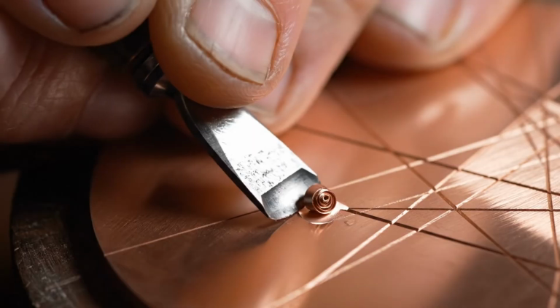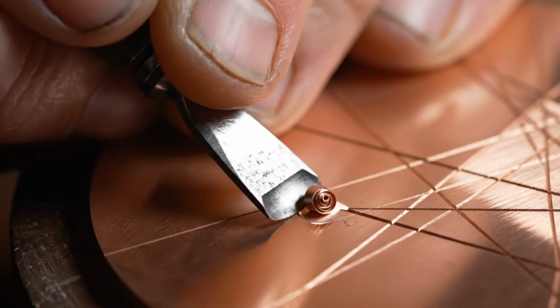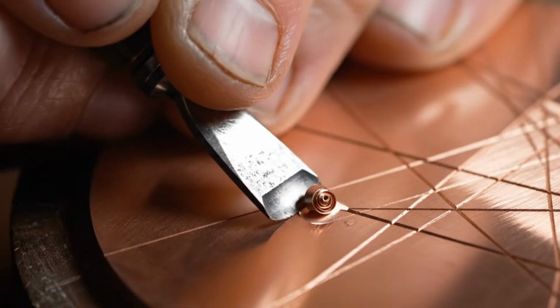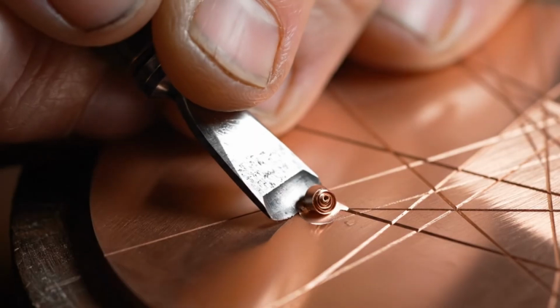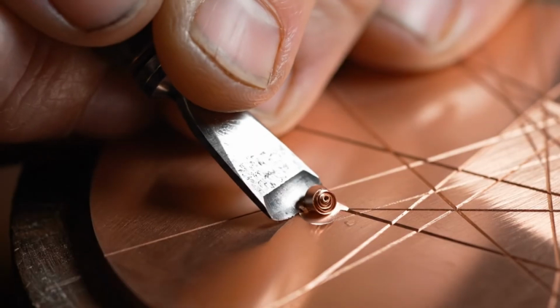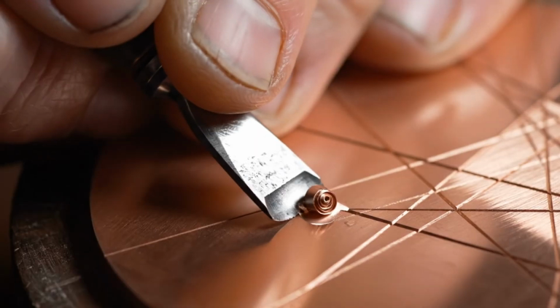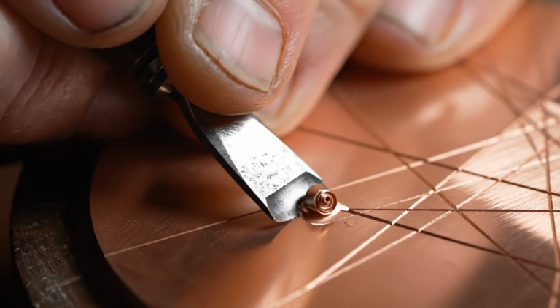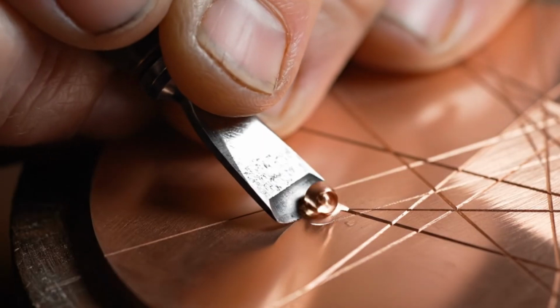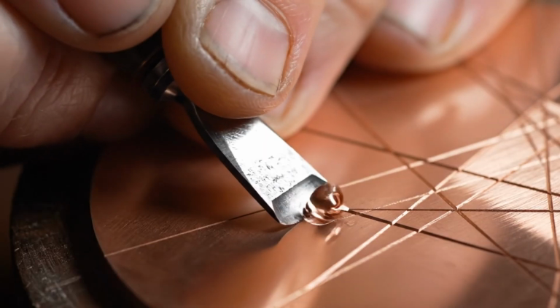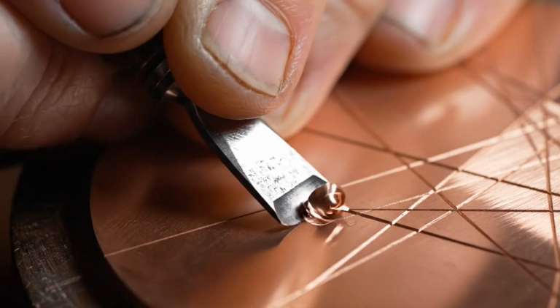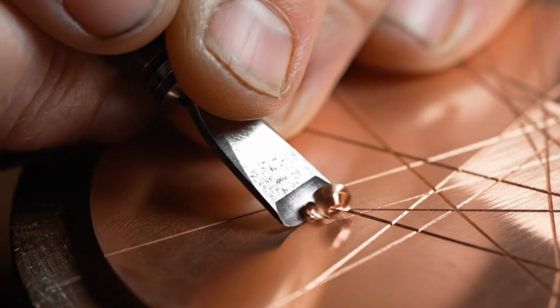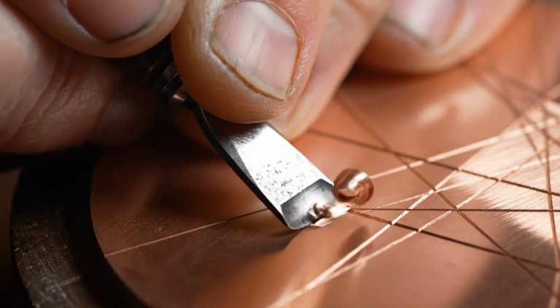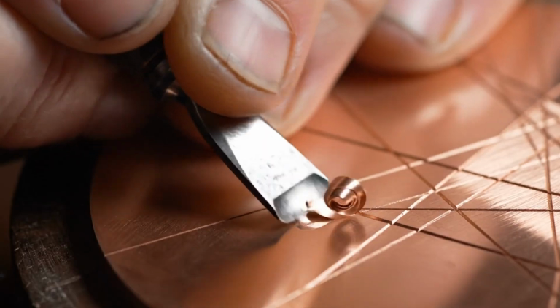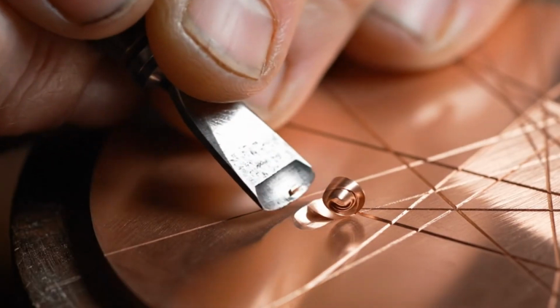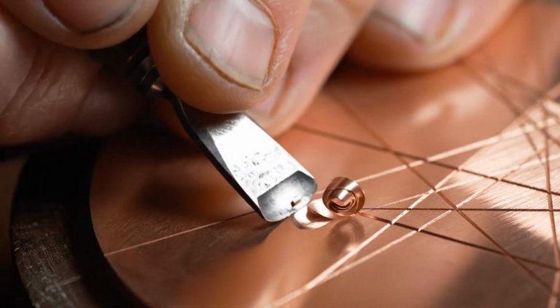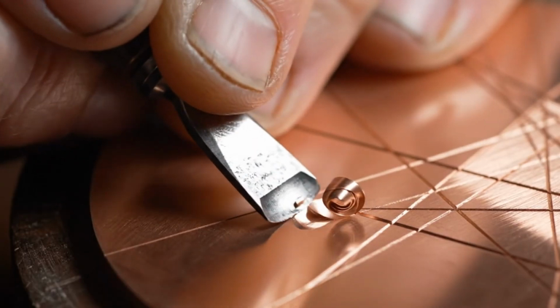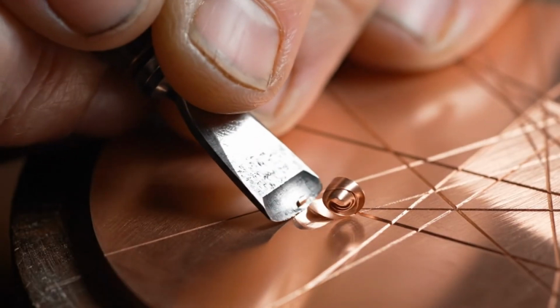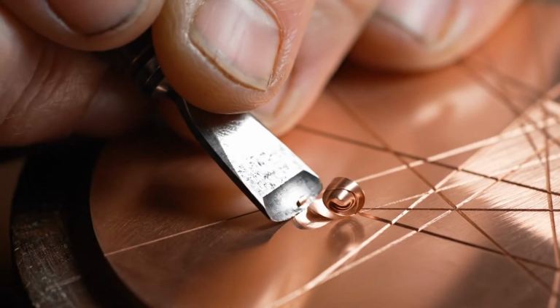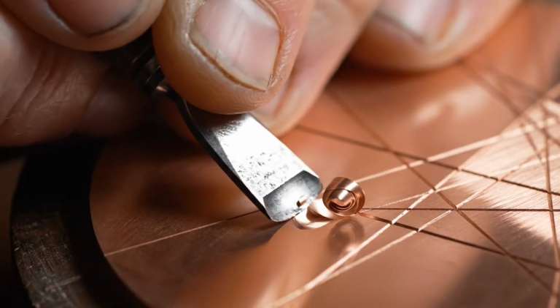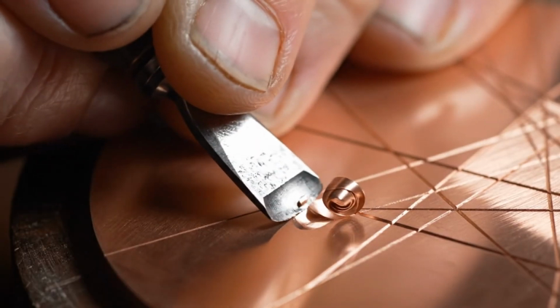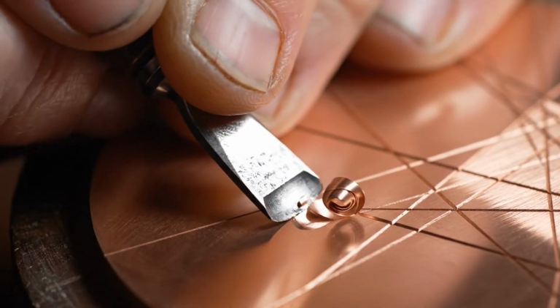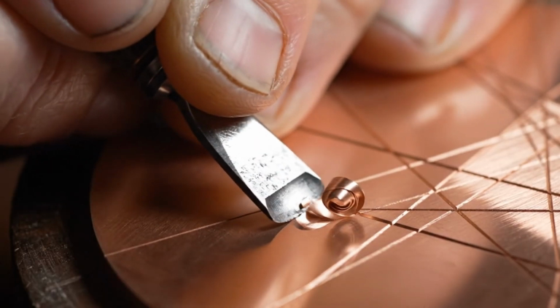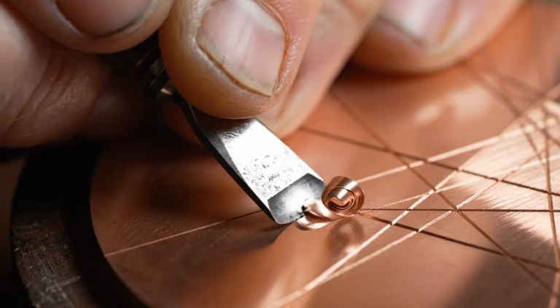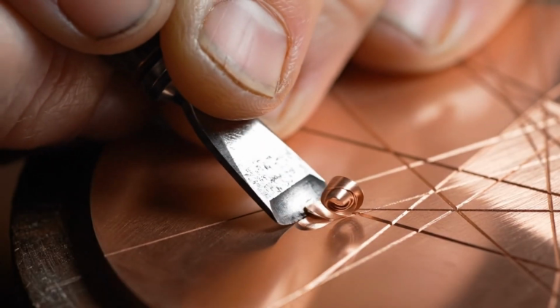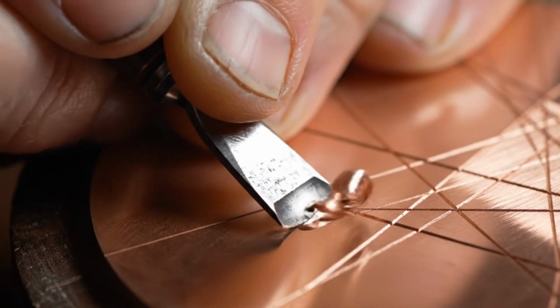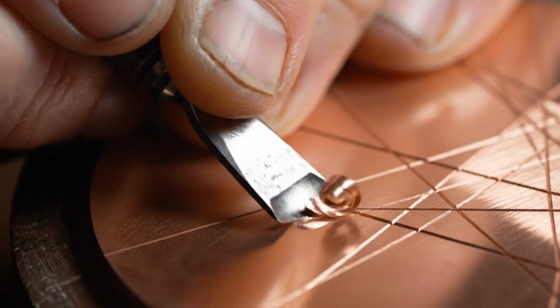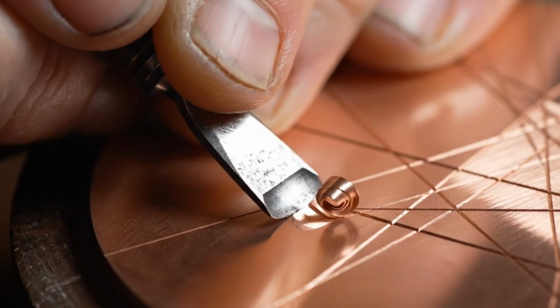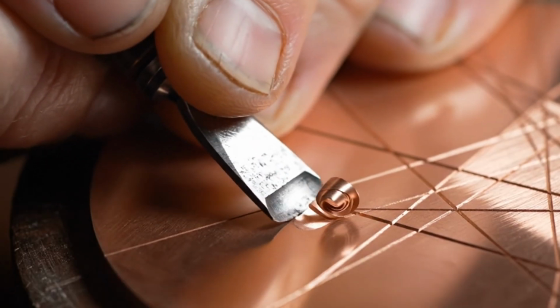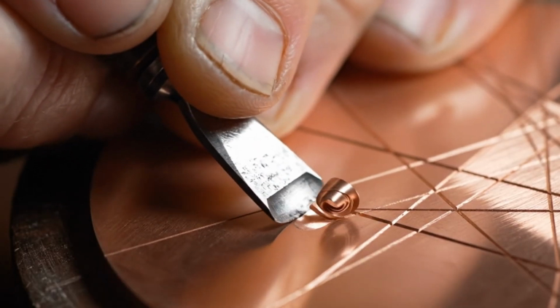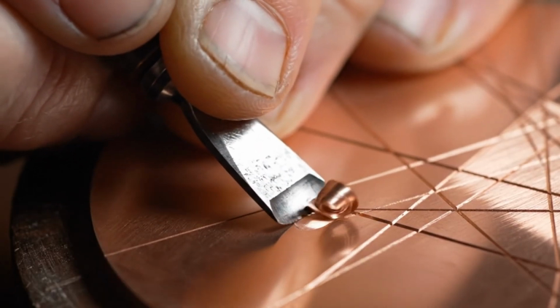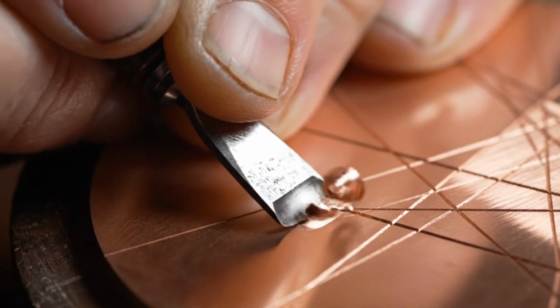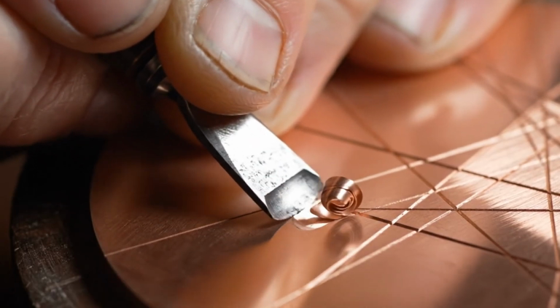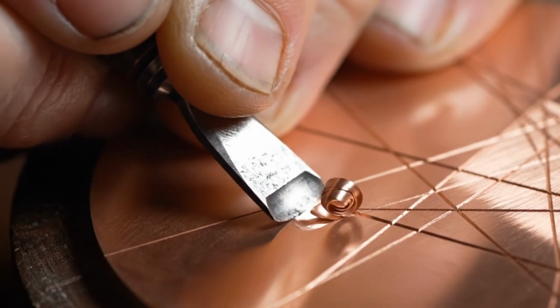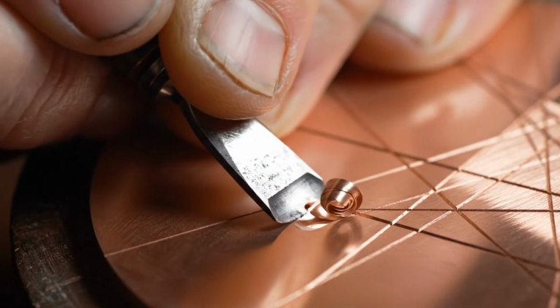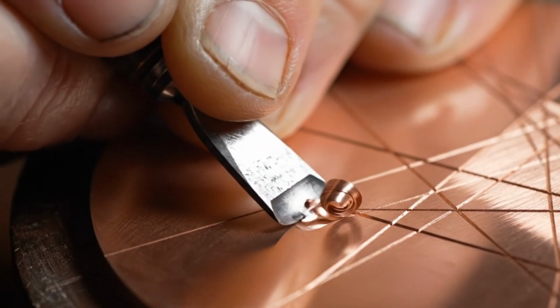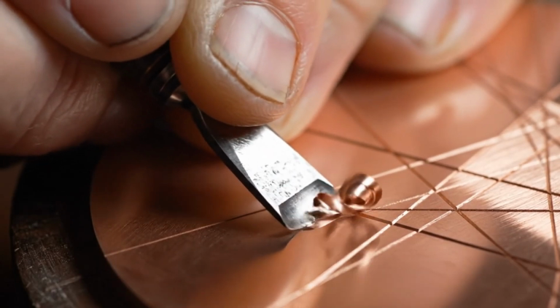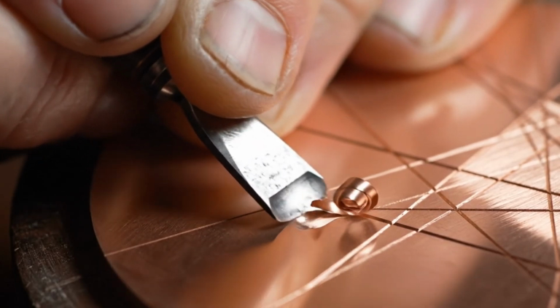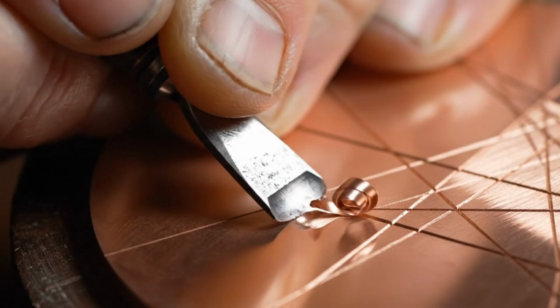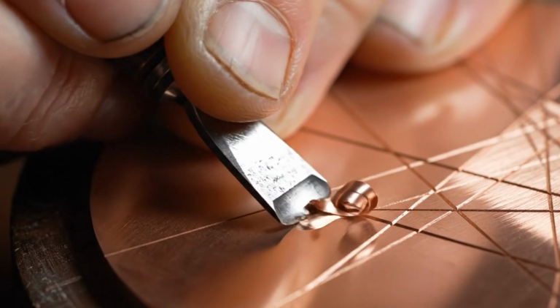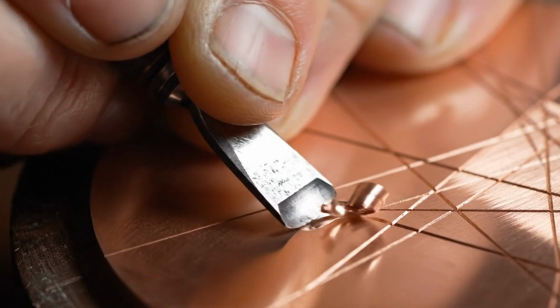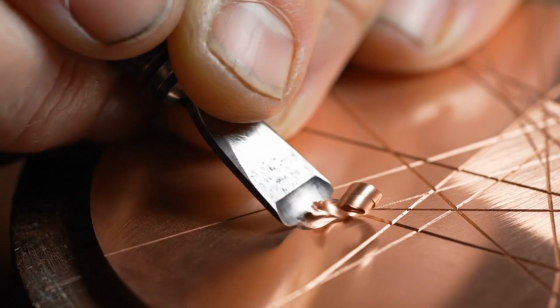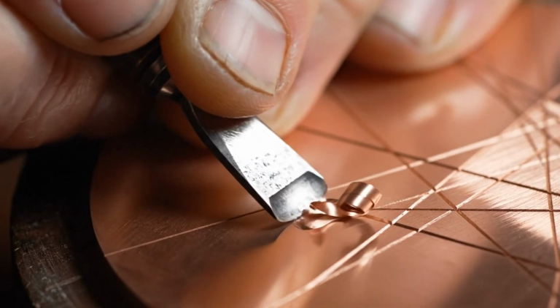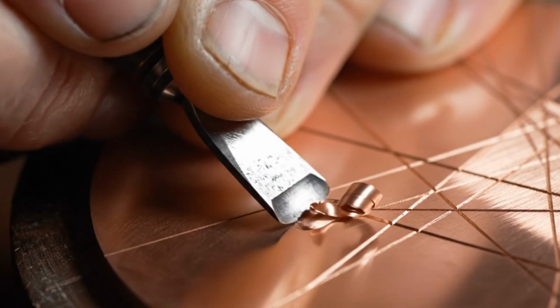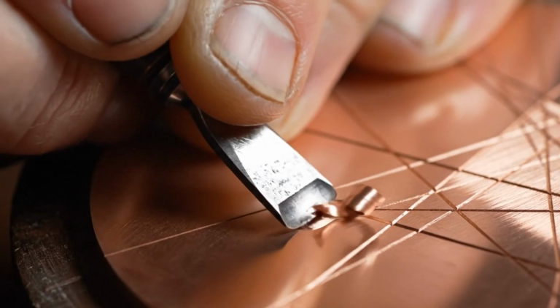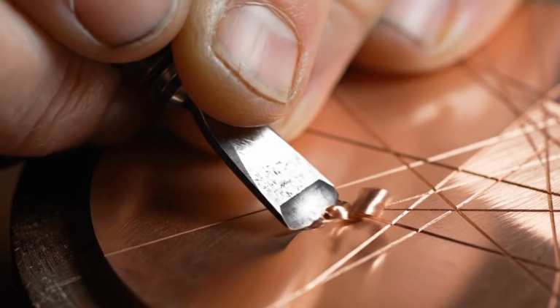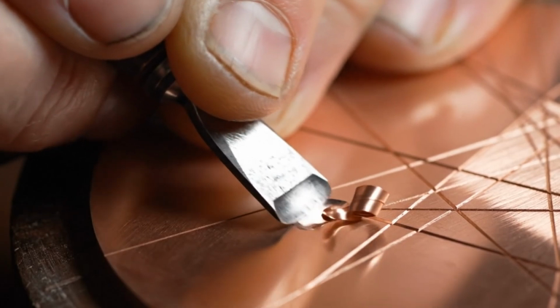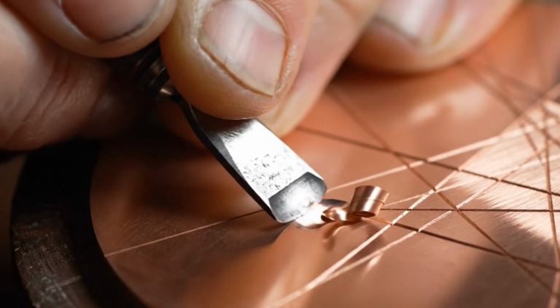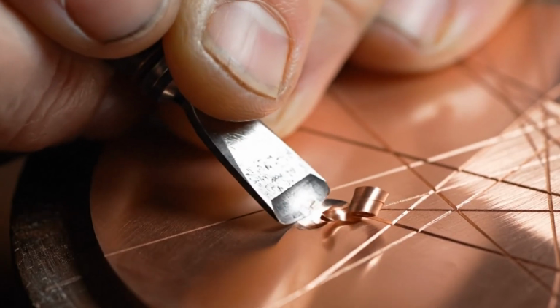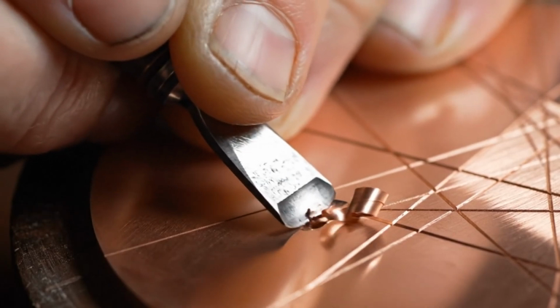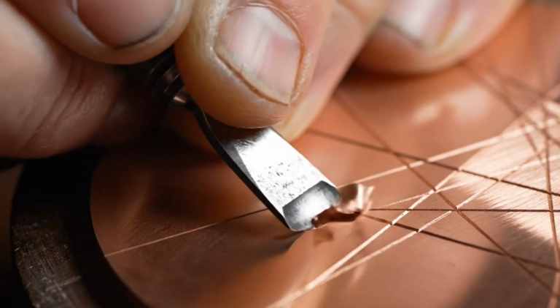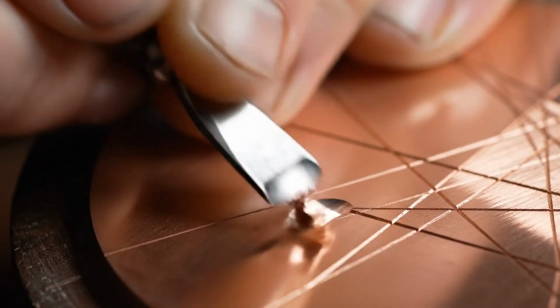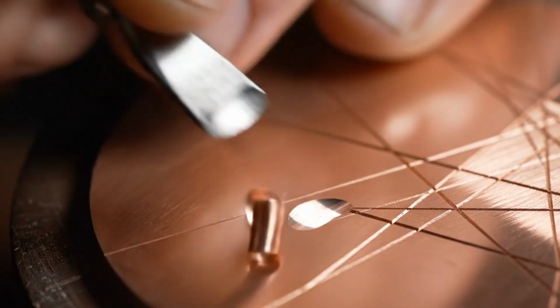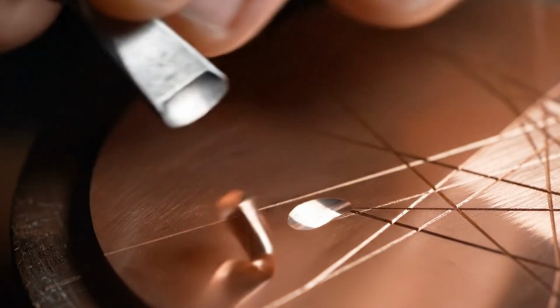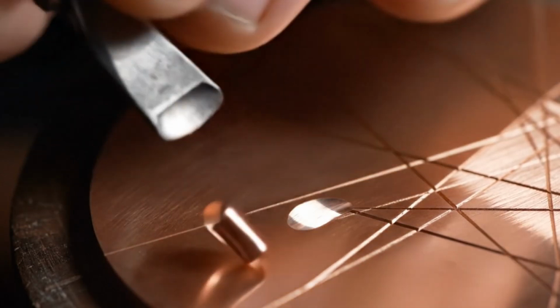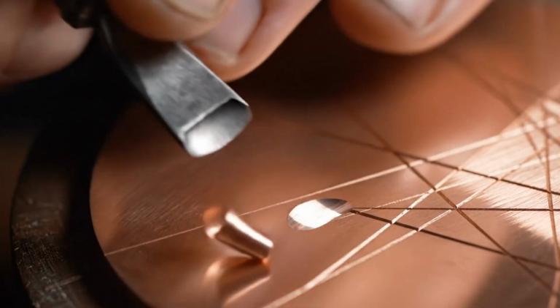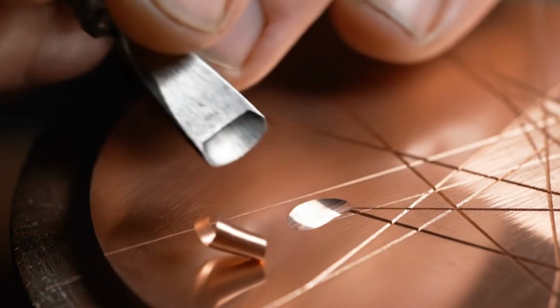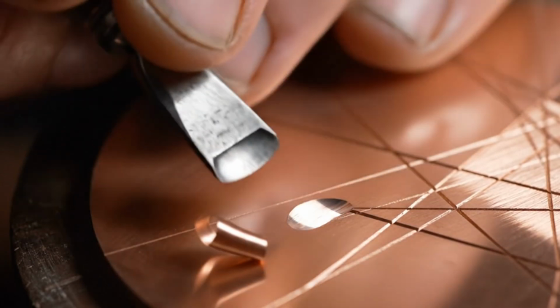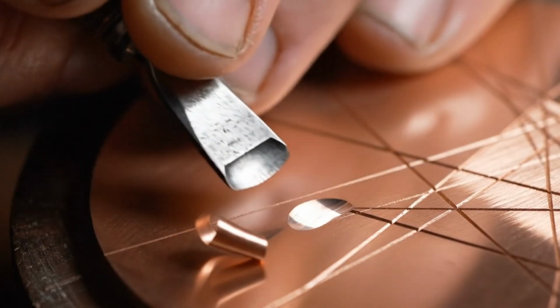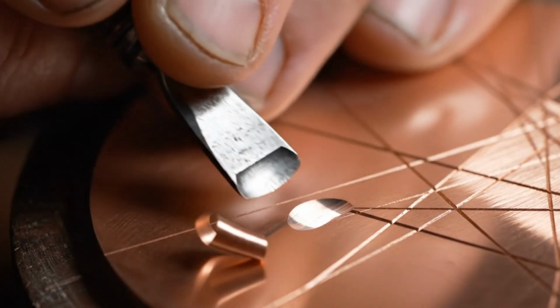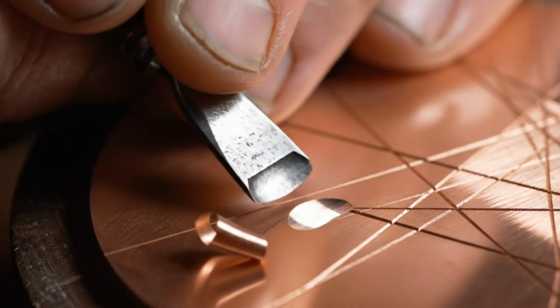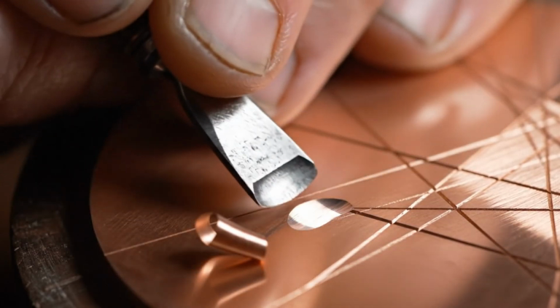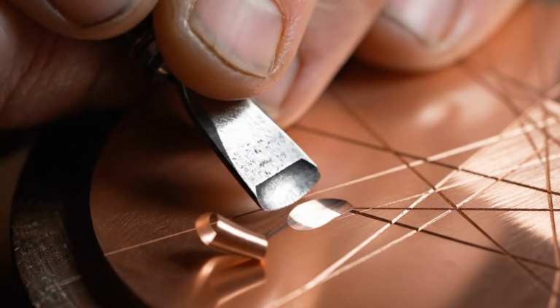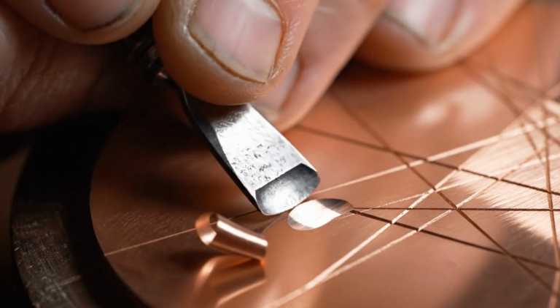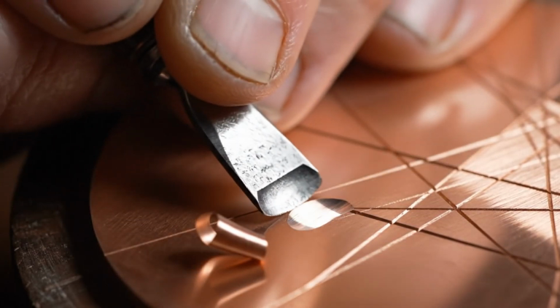Each line must be cut at a specific depth and angle to hold ink perfectly. No room for error.